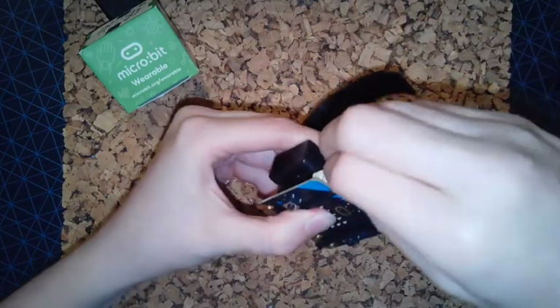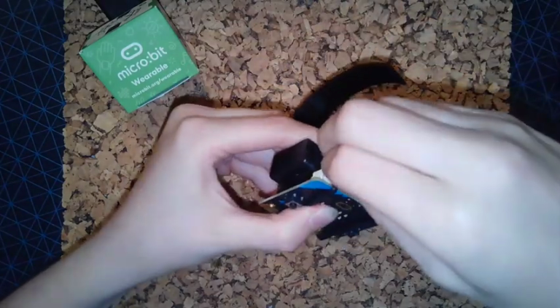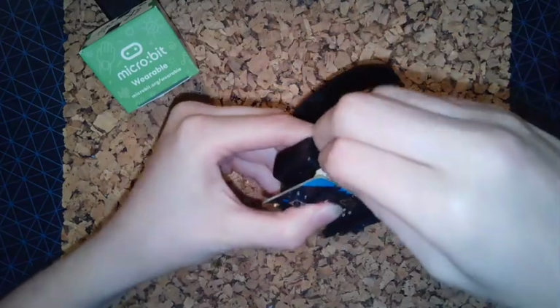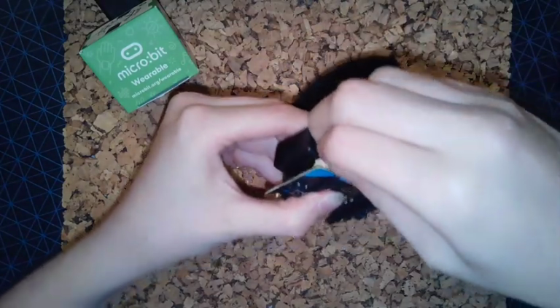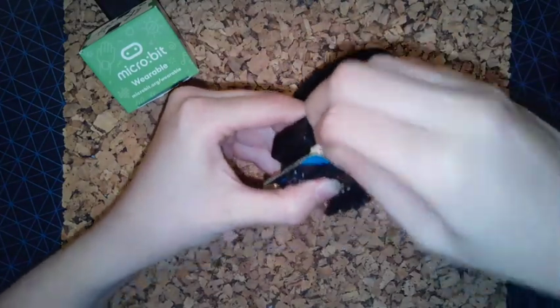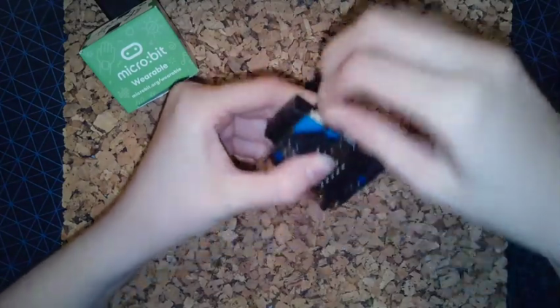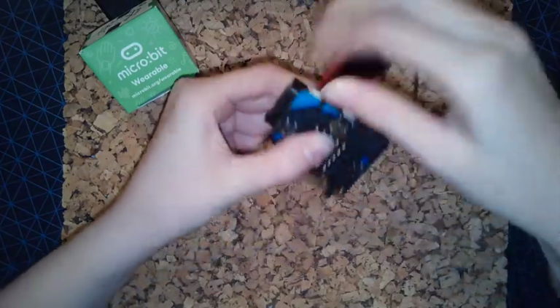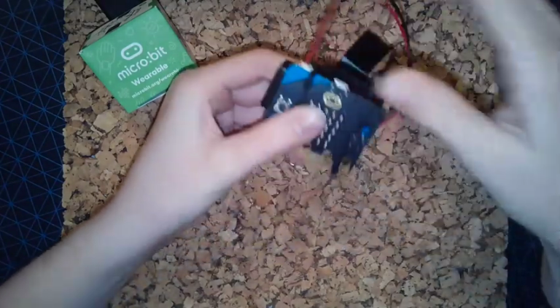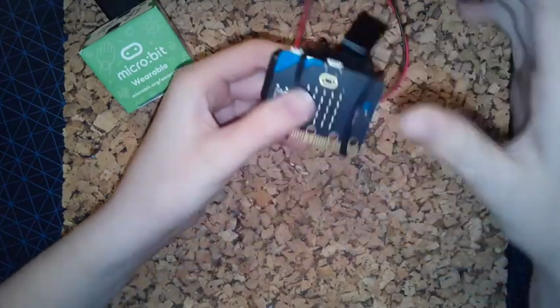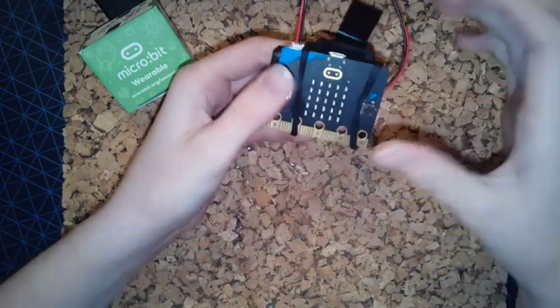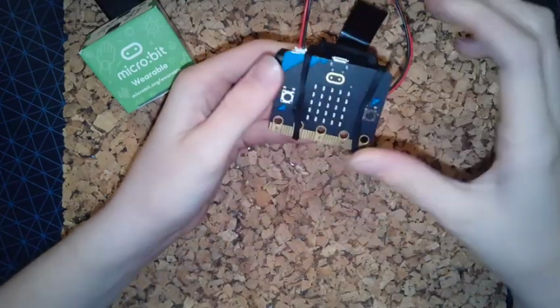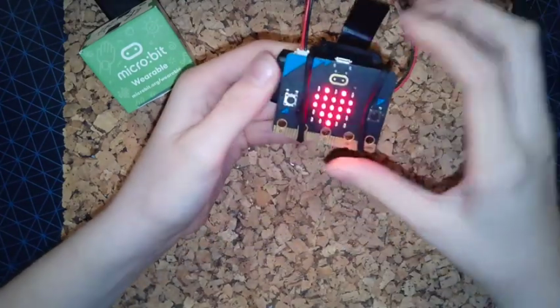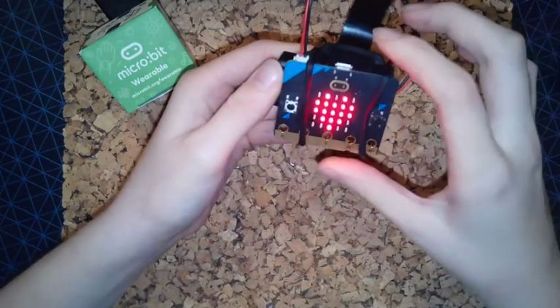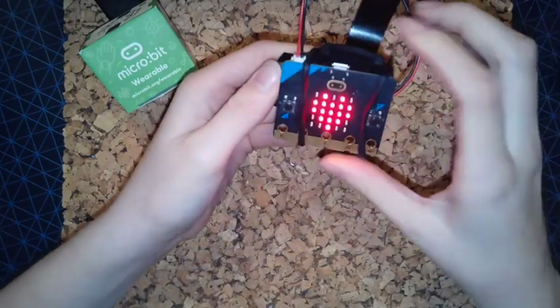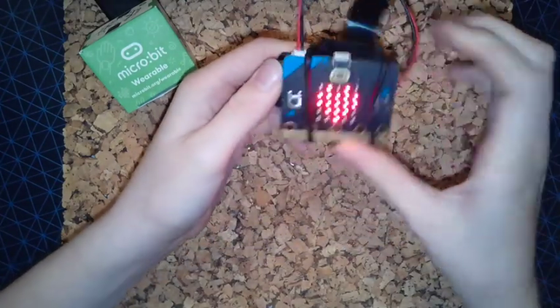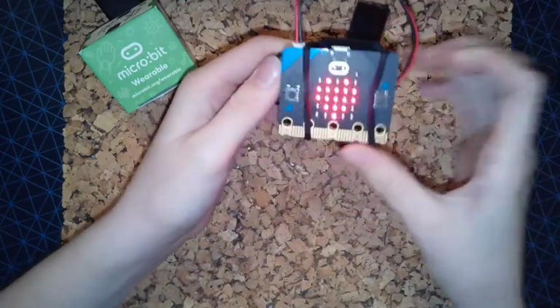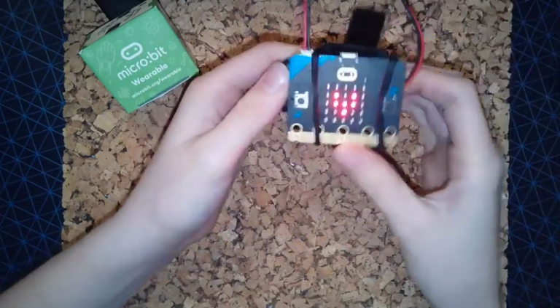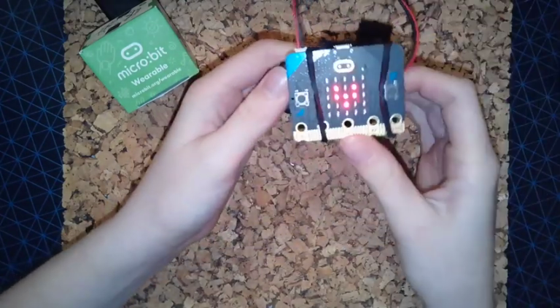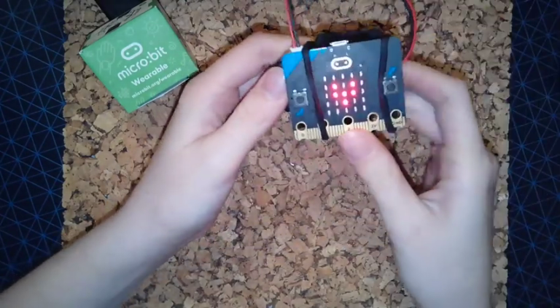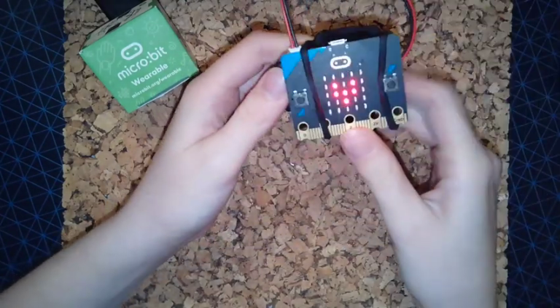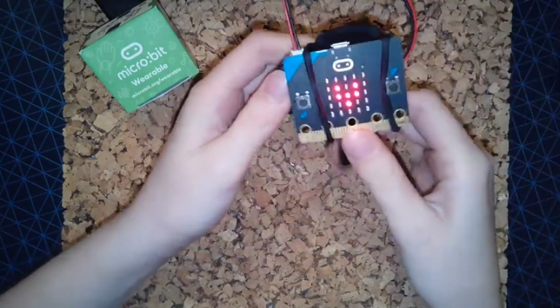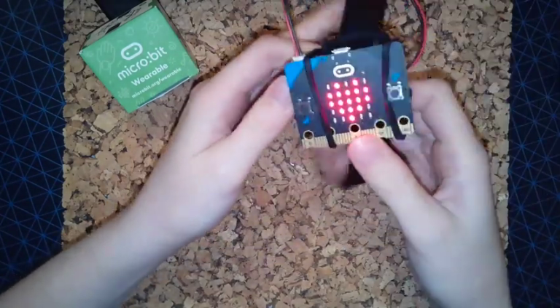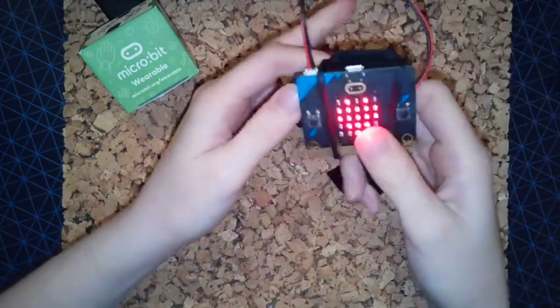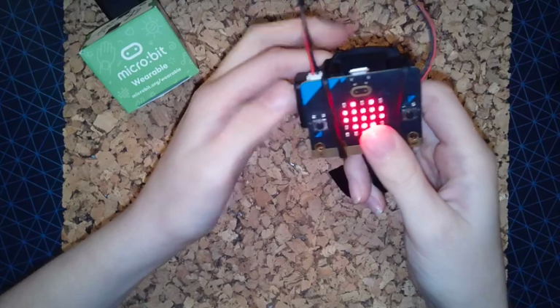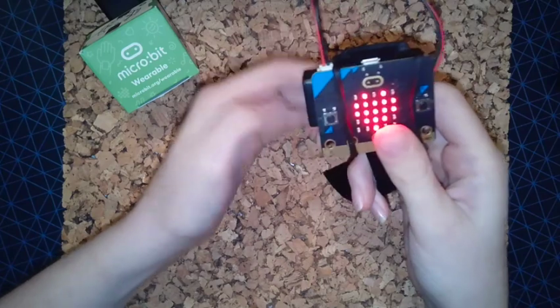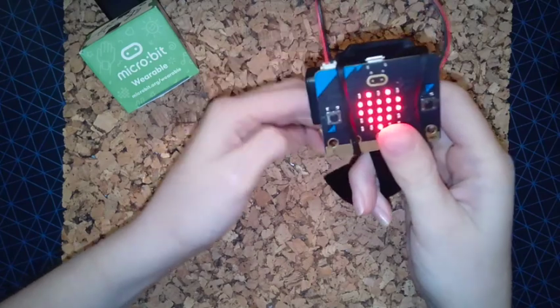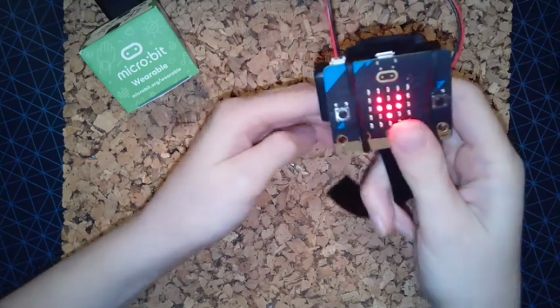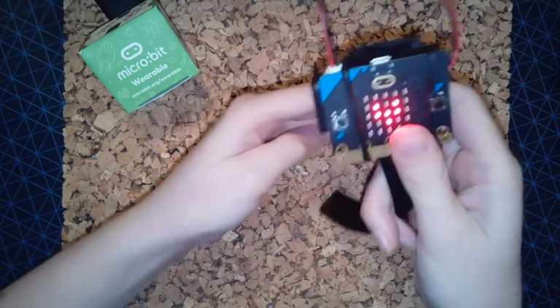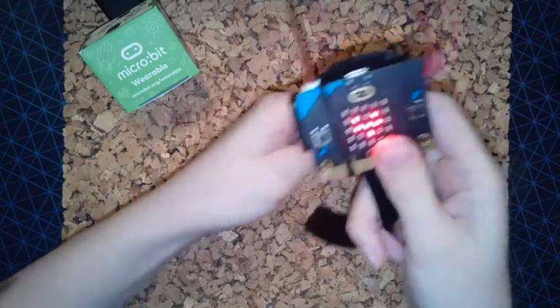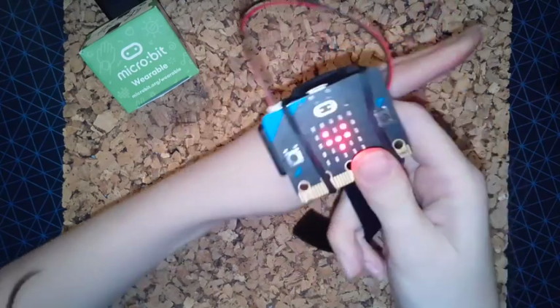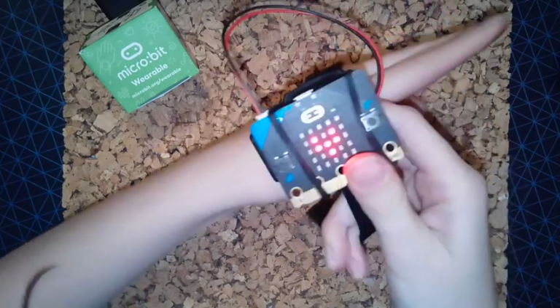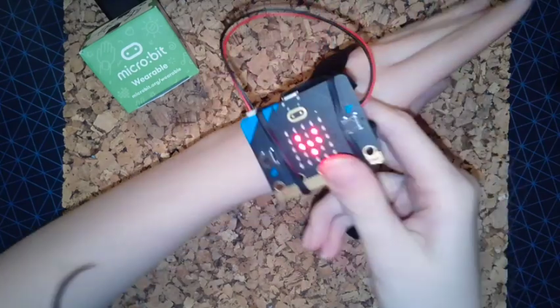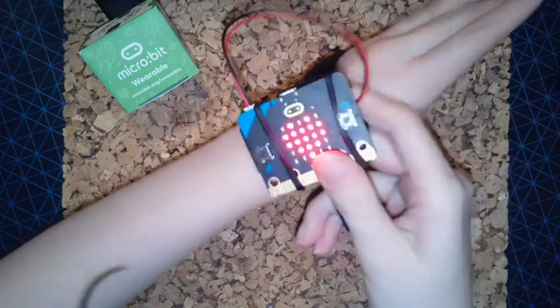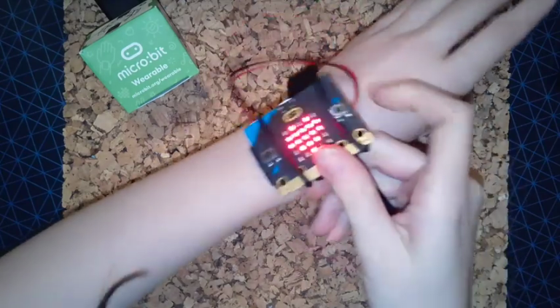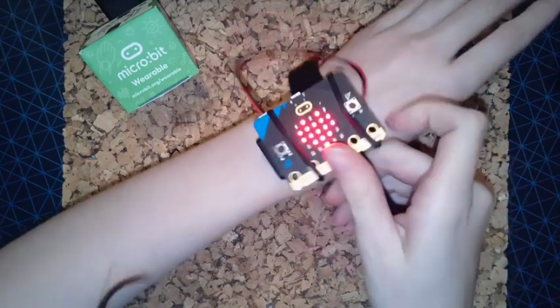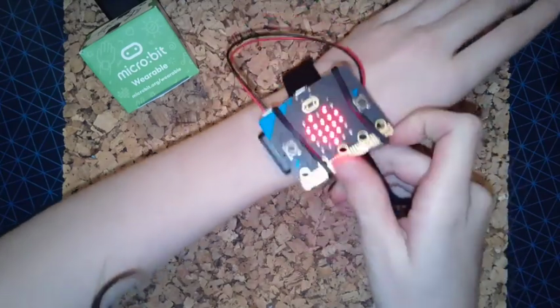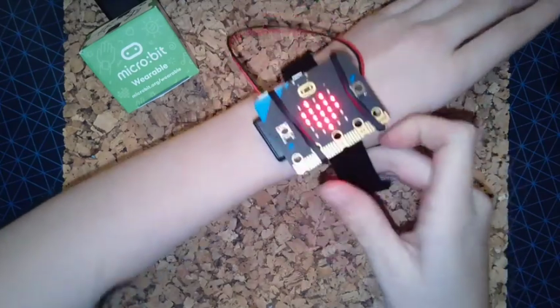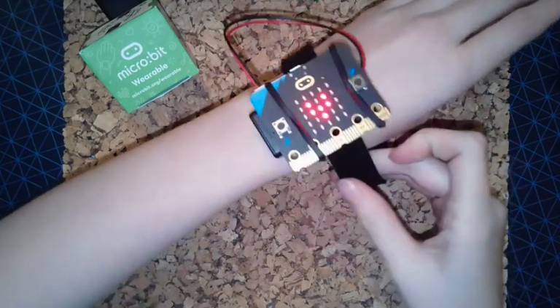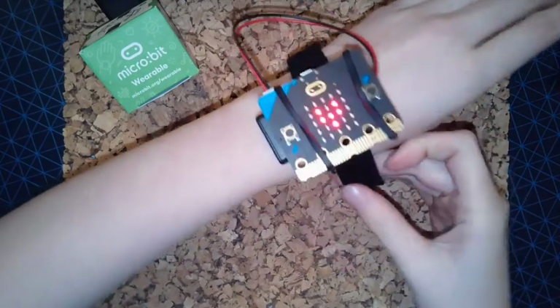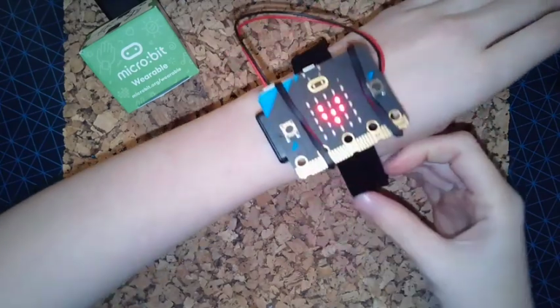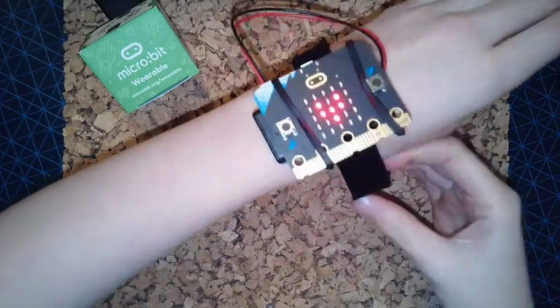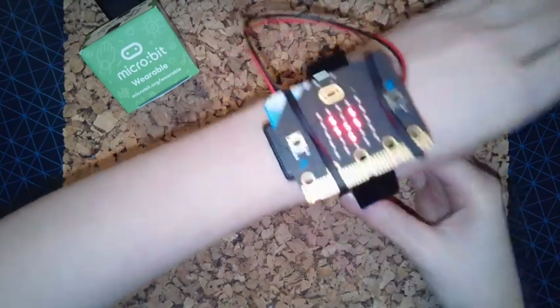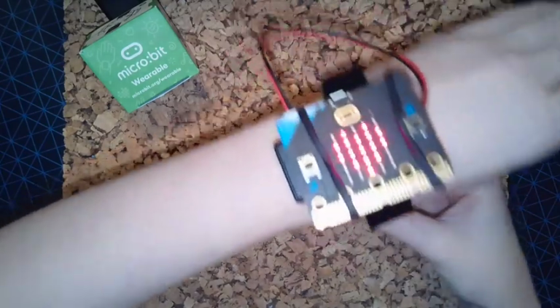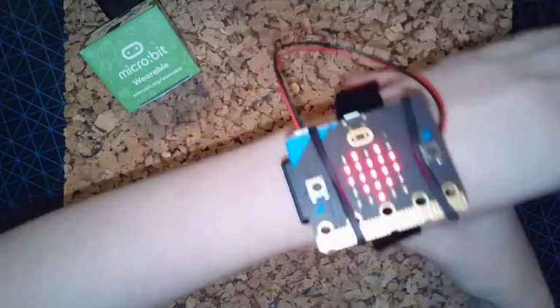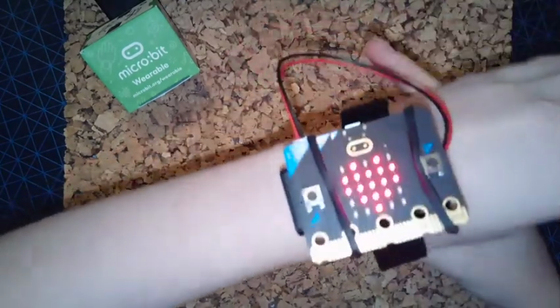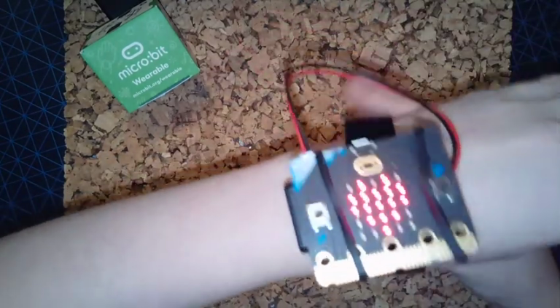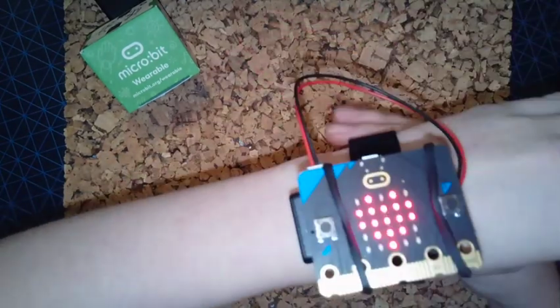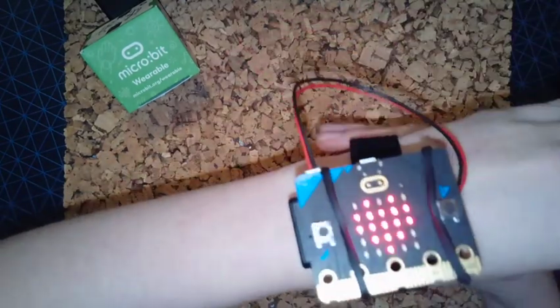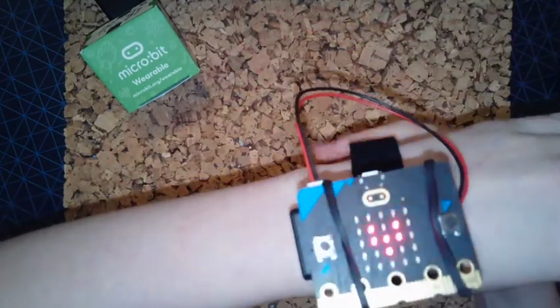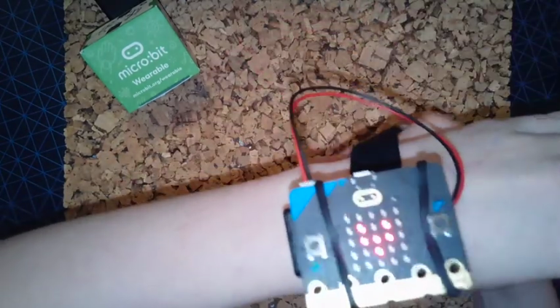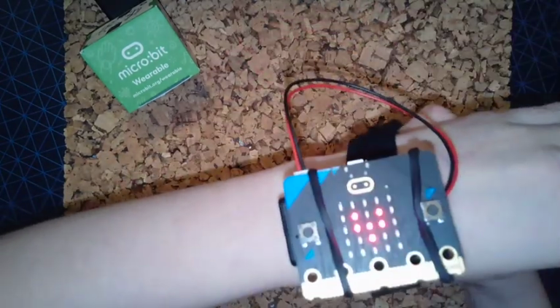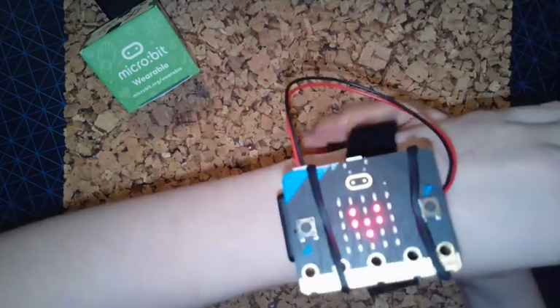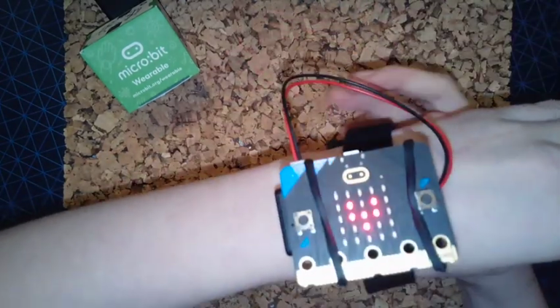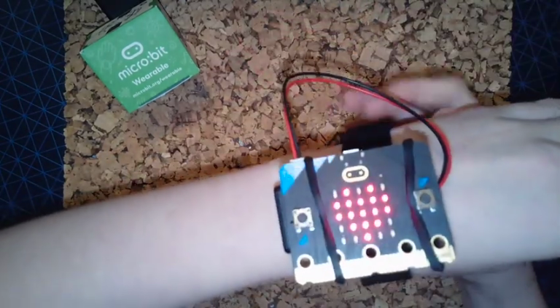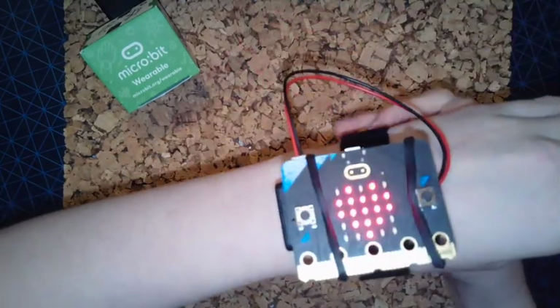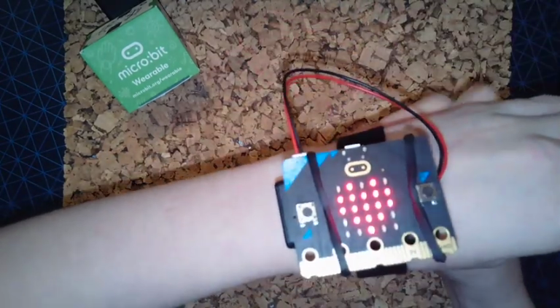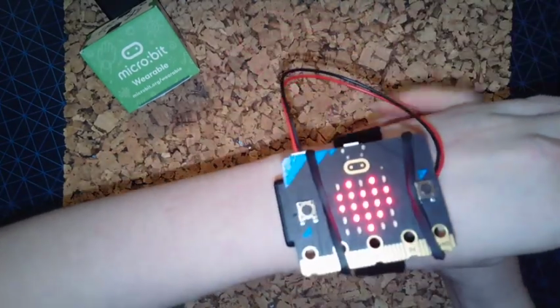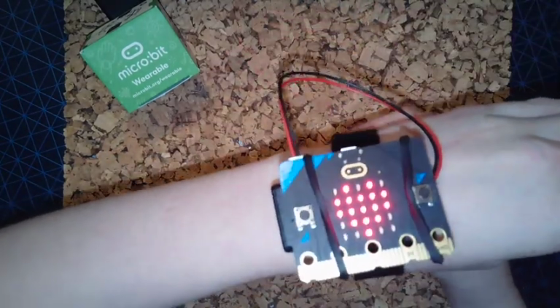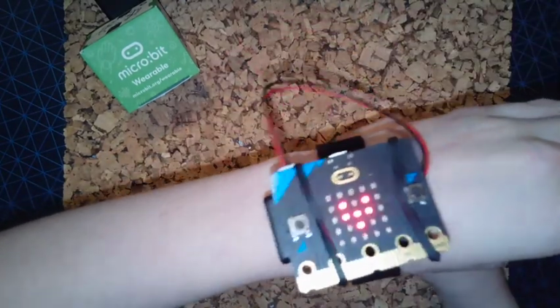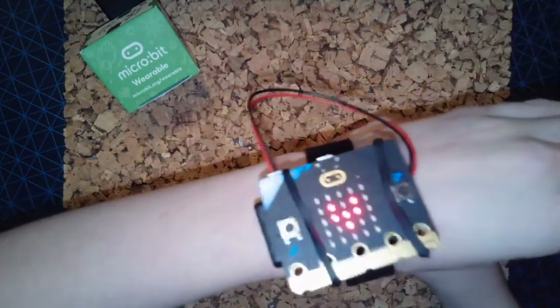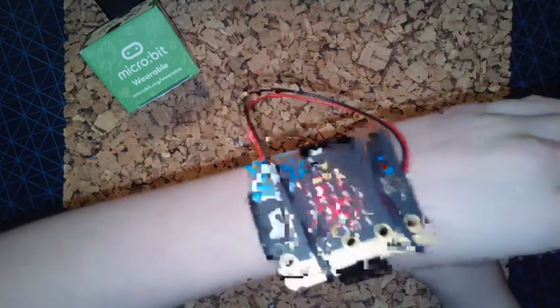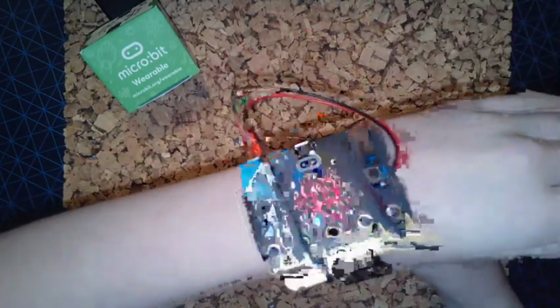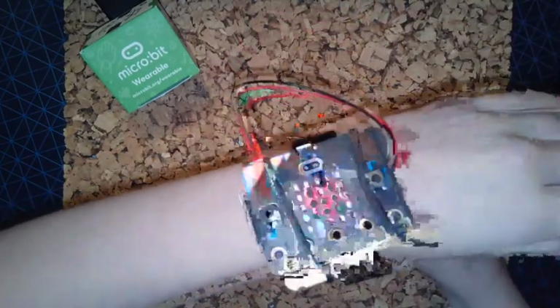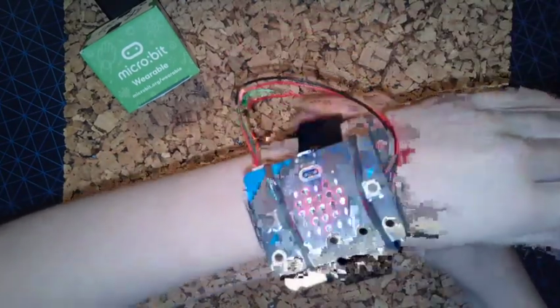Then power on the microbit. You can now wear it on your wrist or your ankle, or attach it to an object.